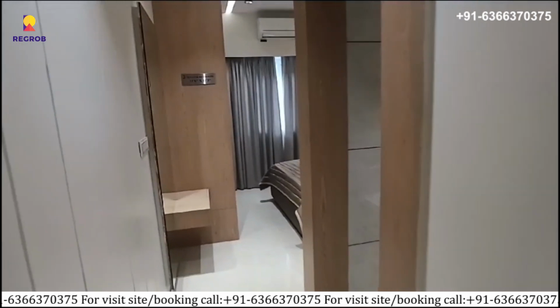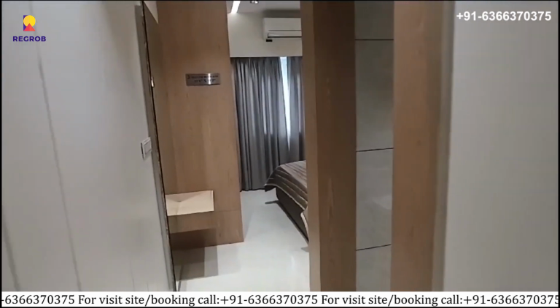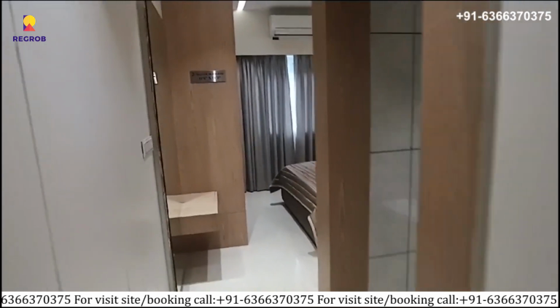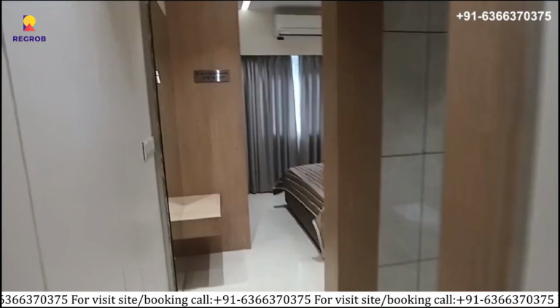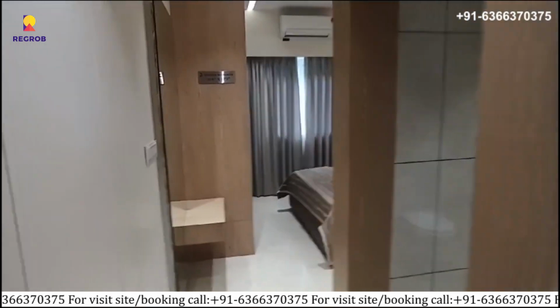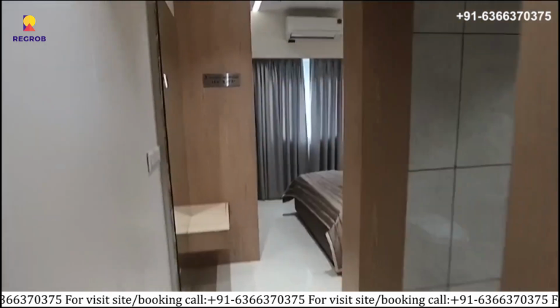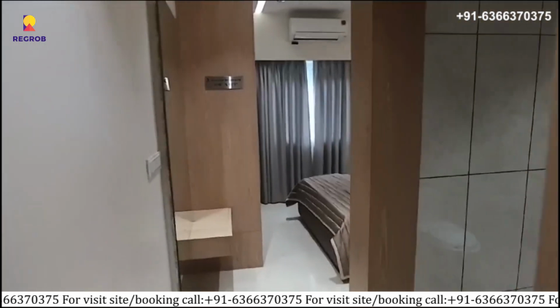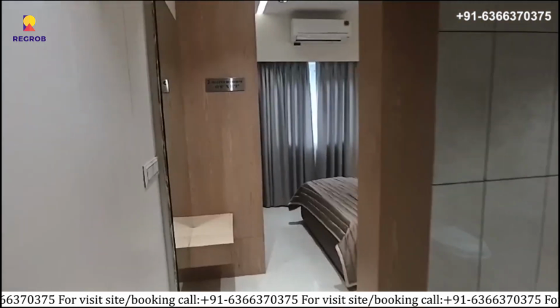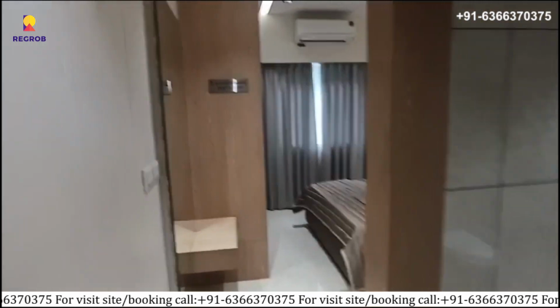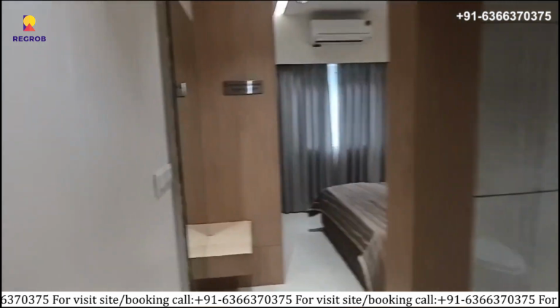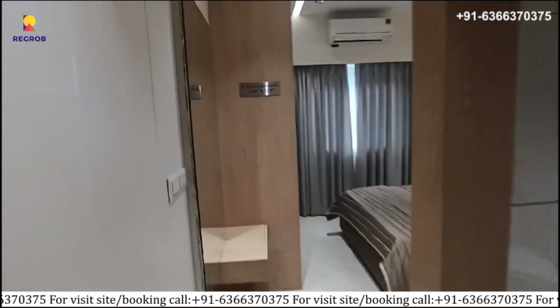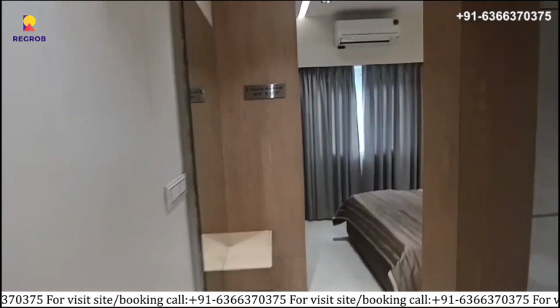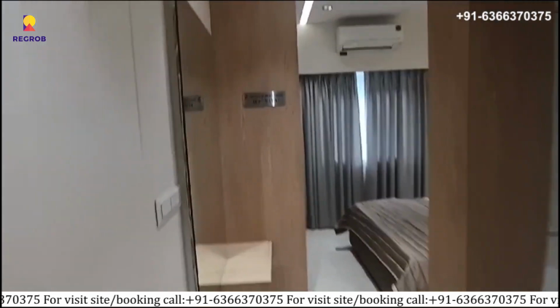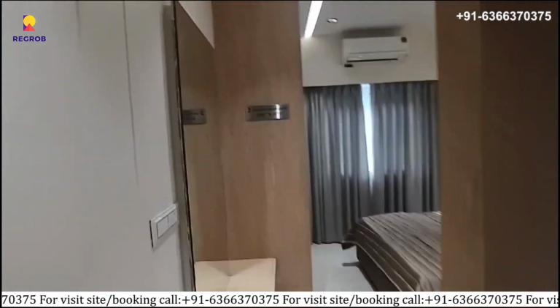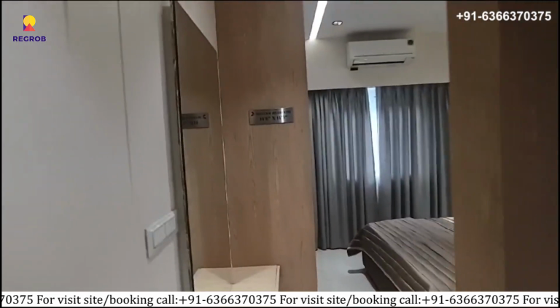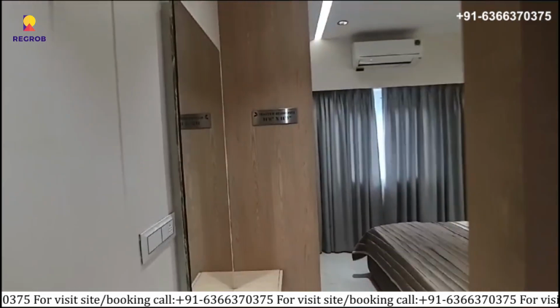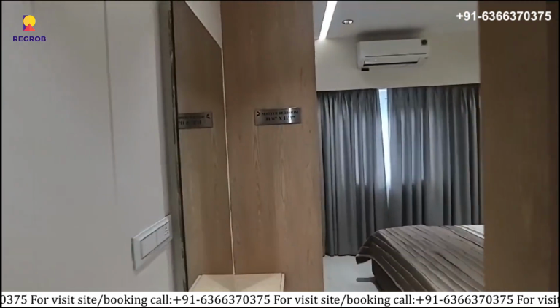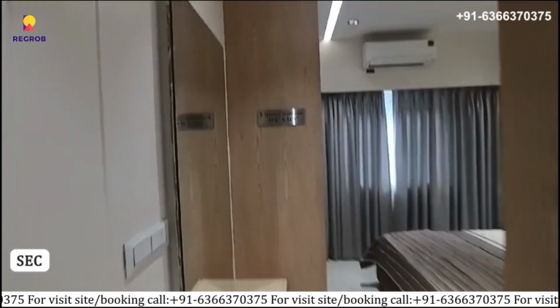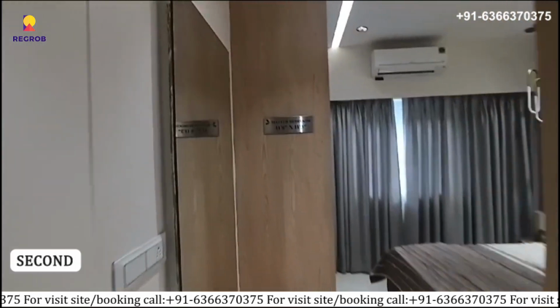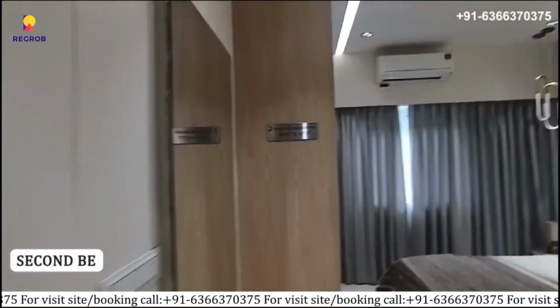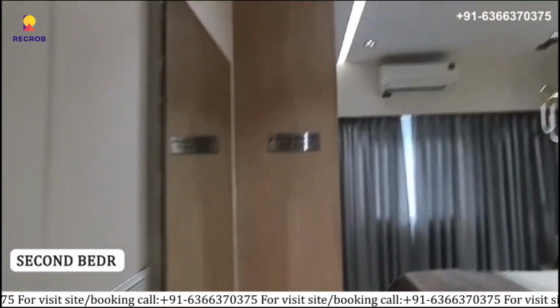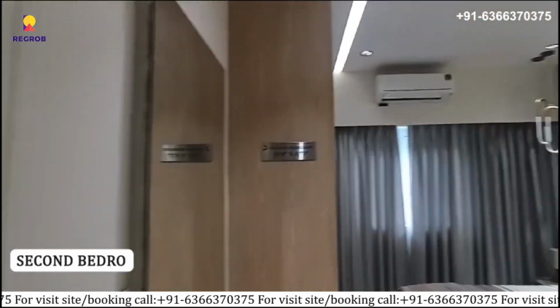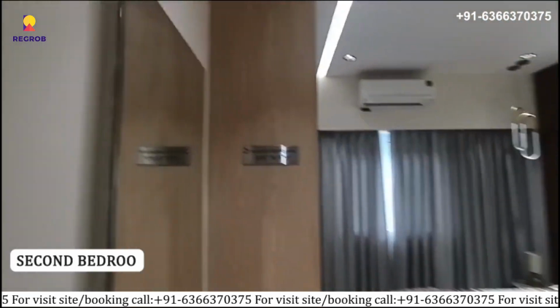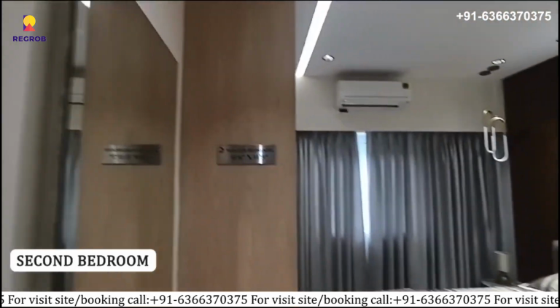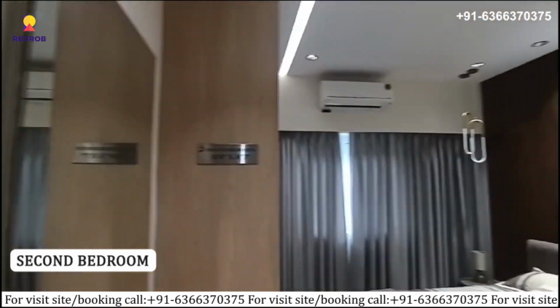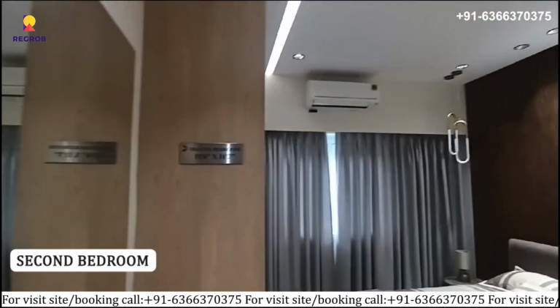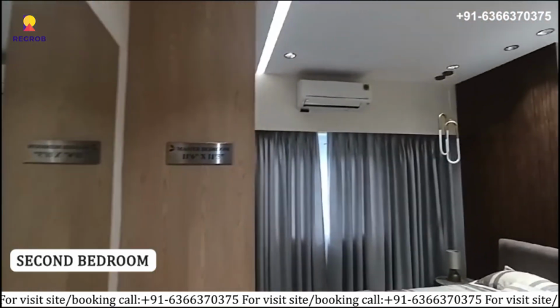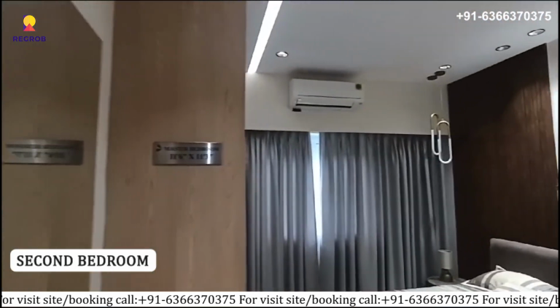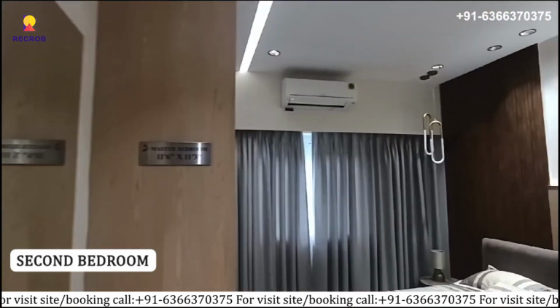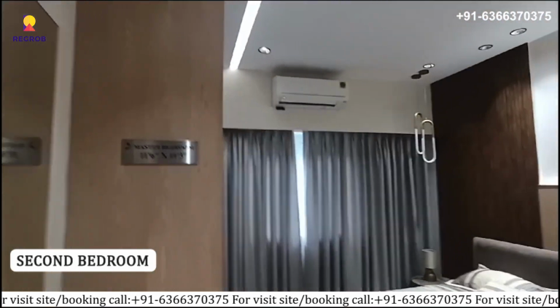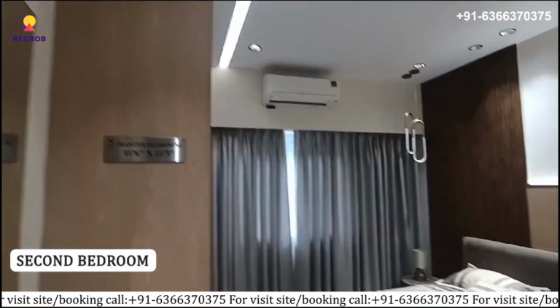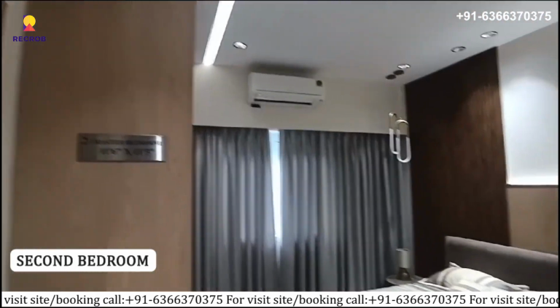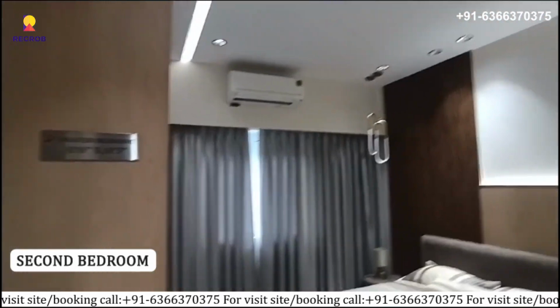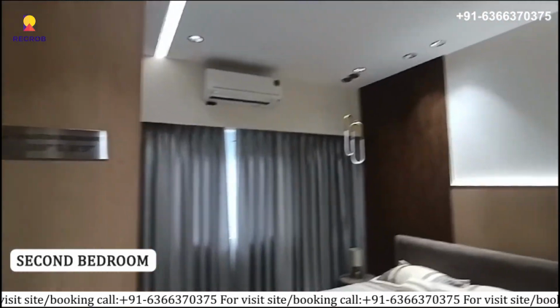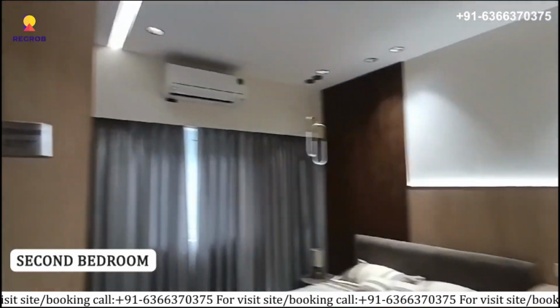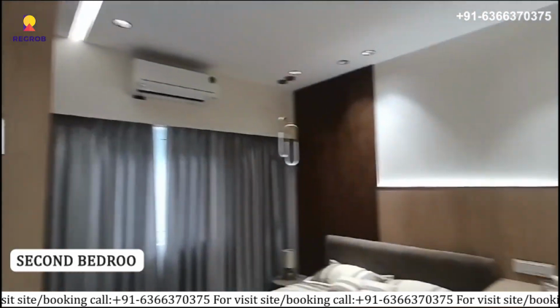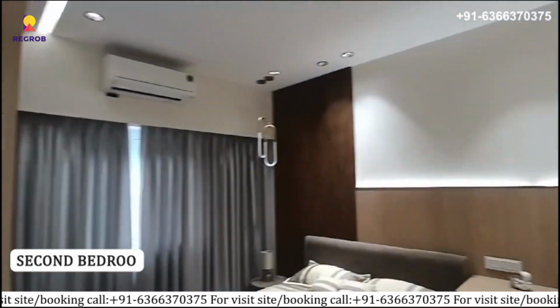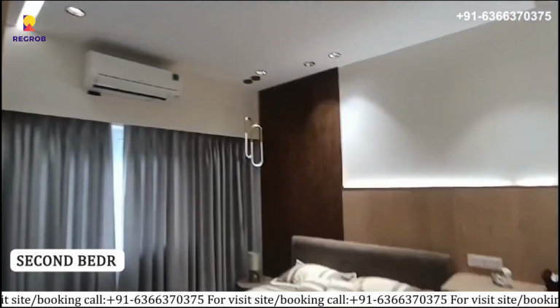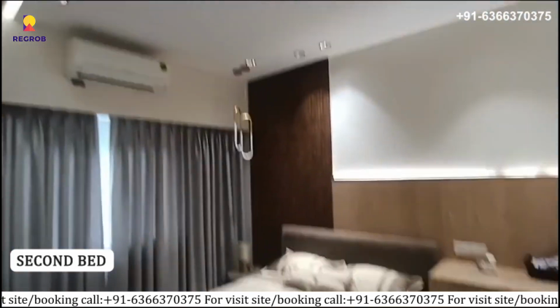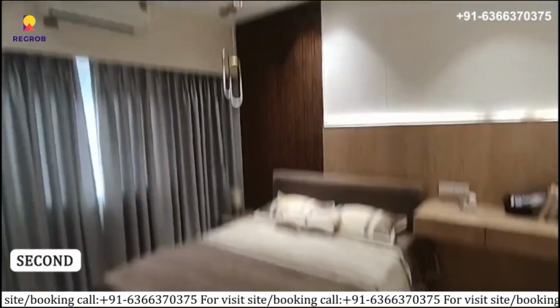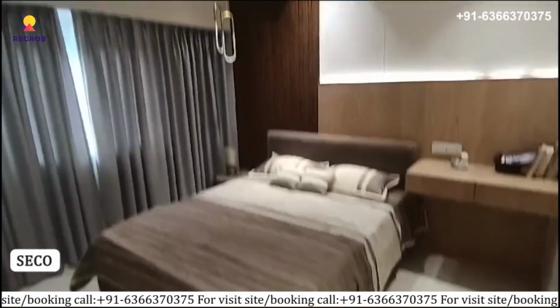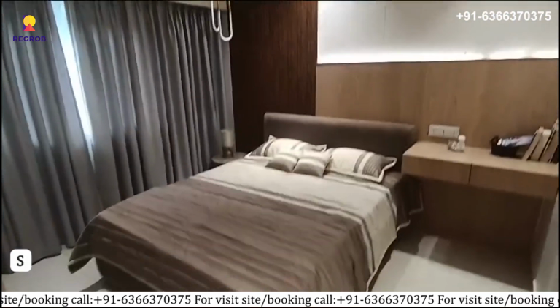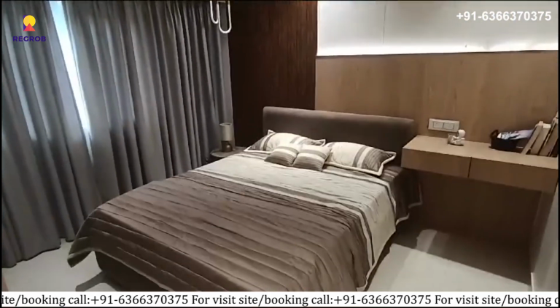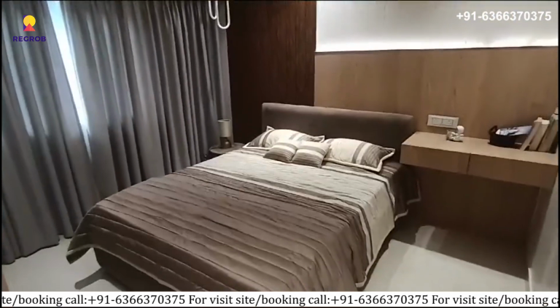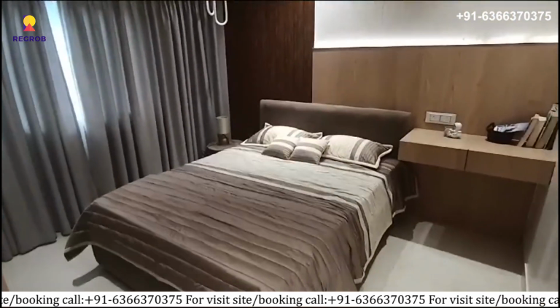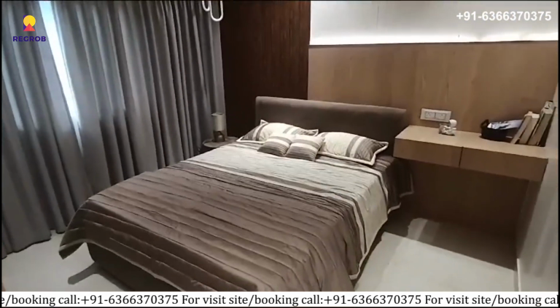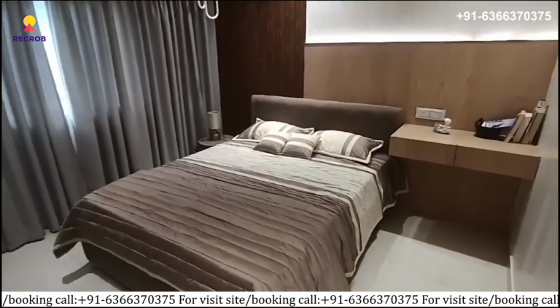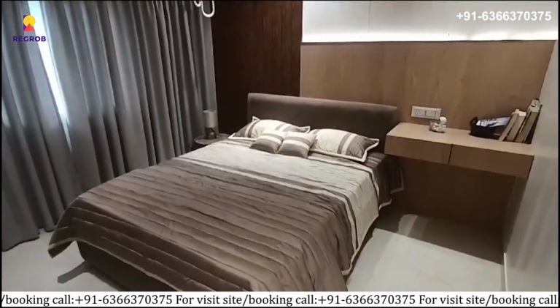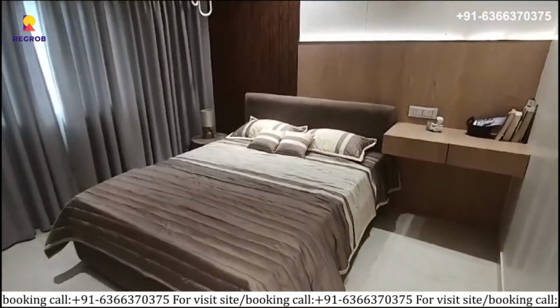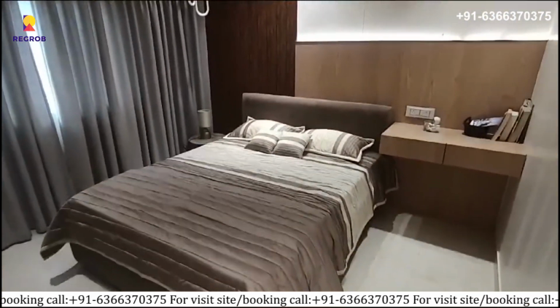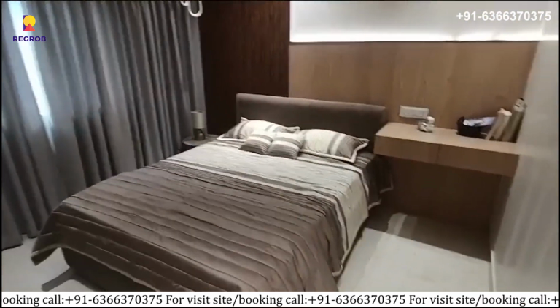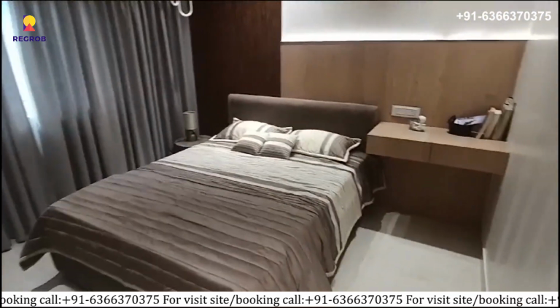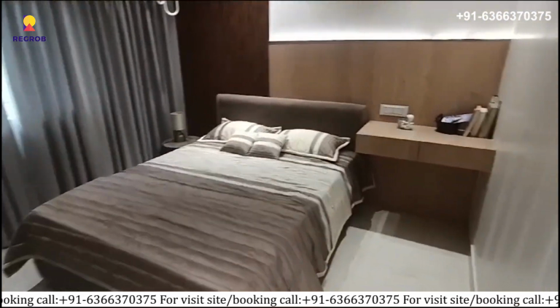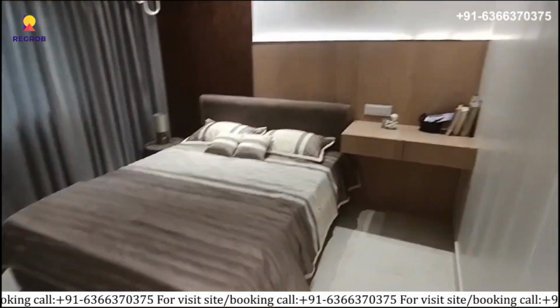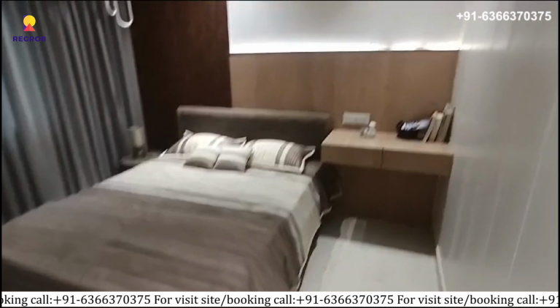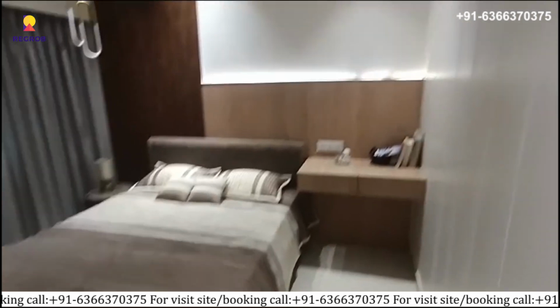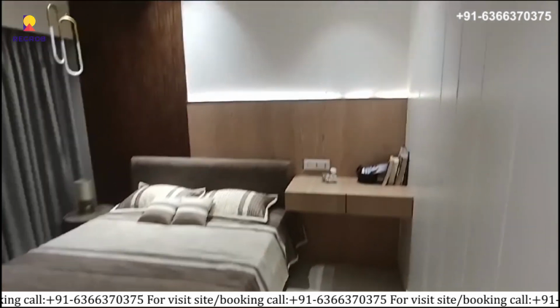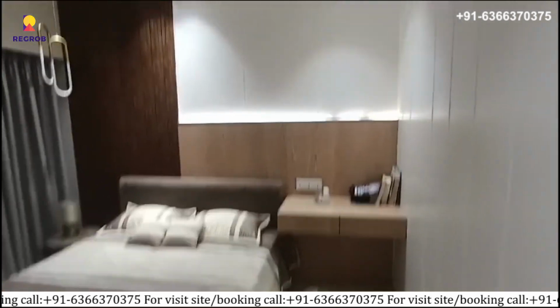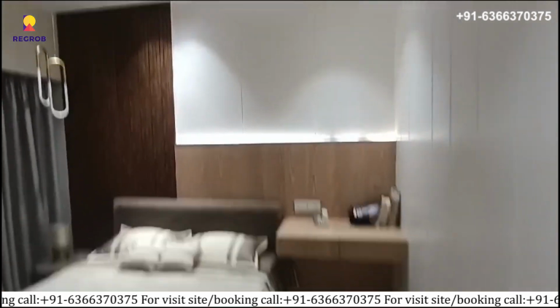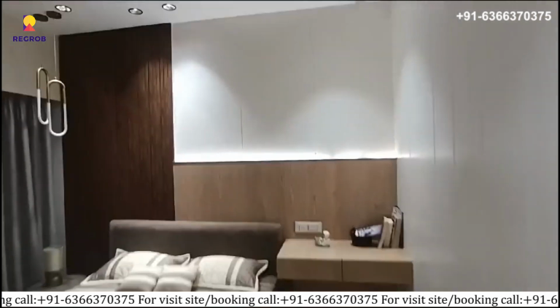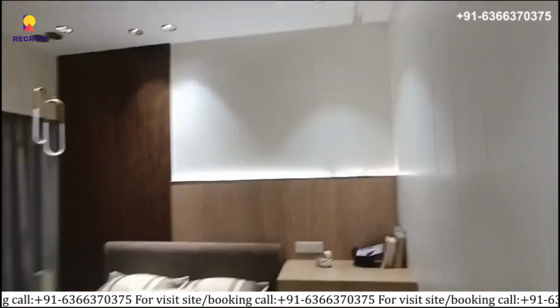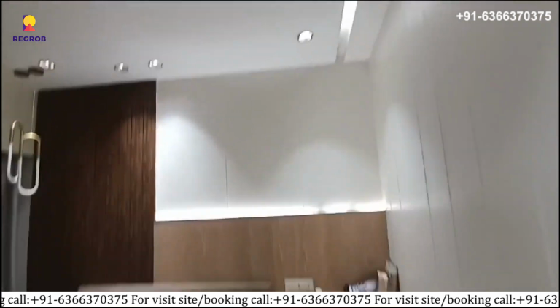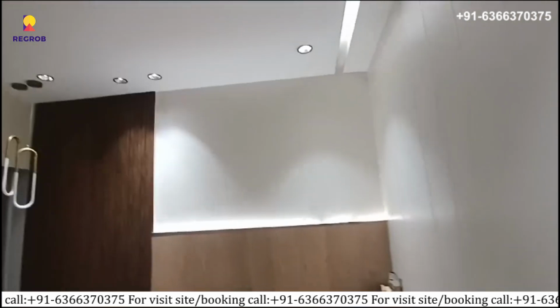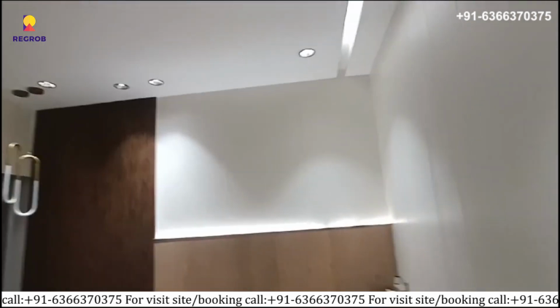Here you can see the second bedroom with attached washroom, which is well furnished and perfectly fitted with modern features.